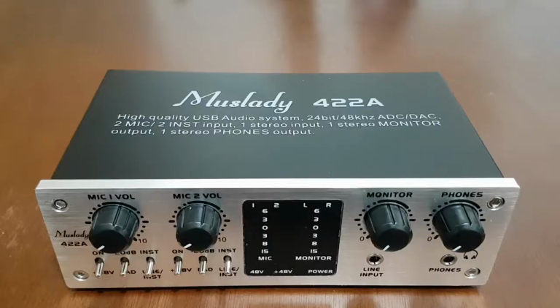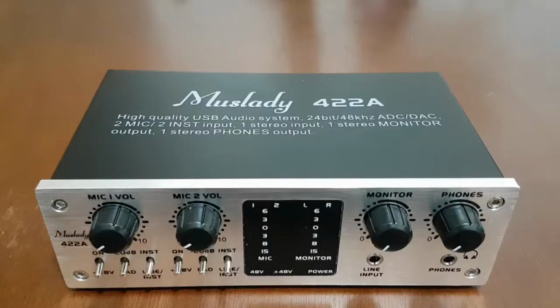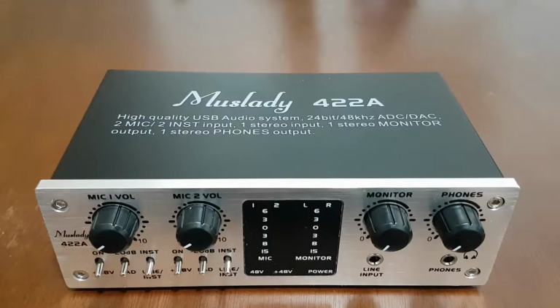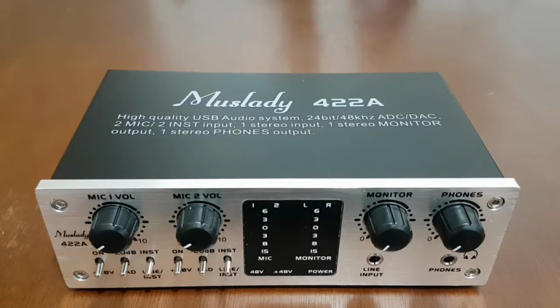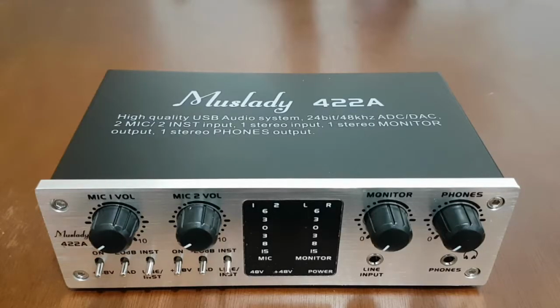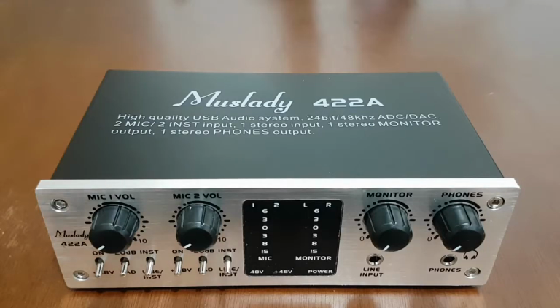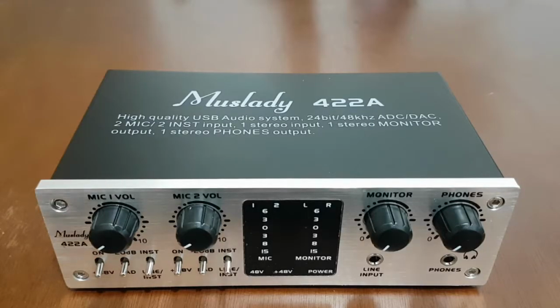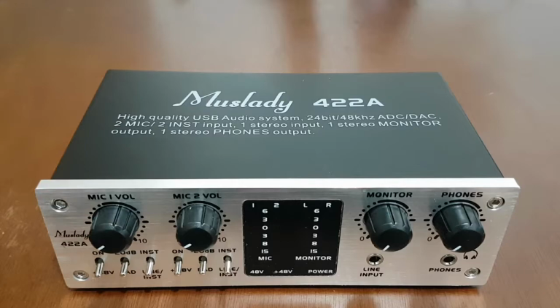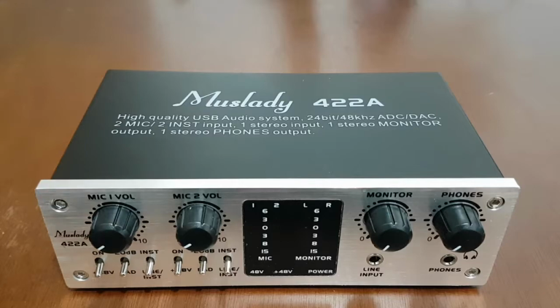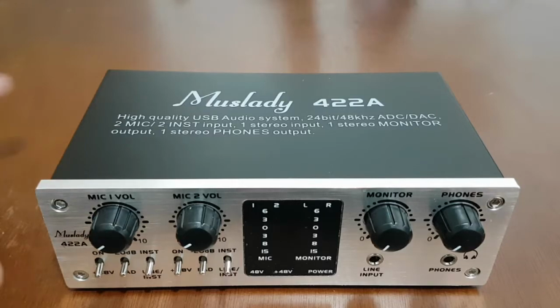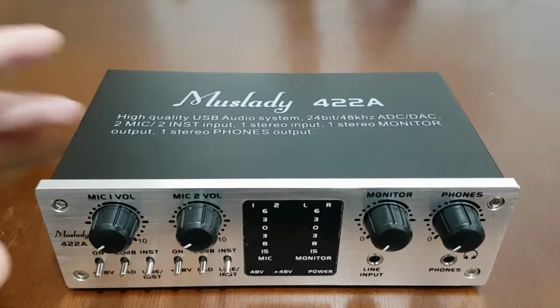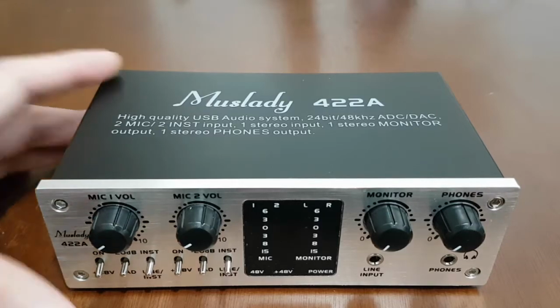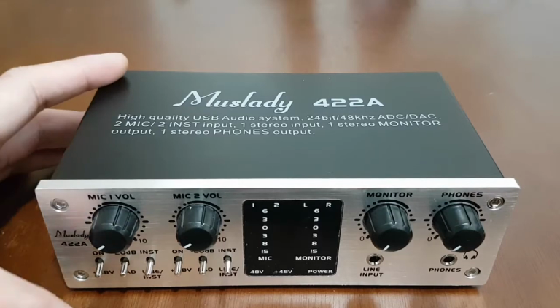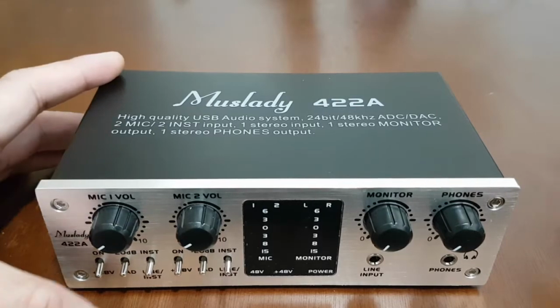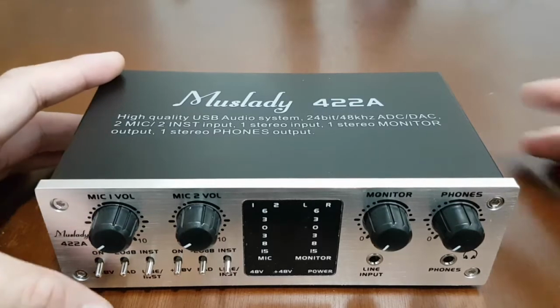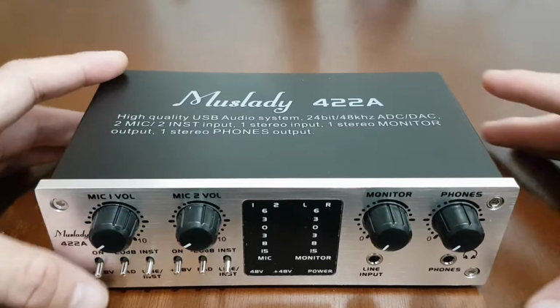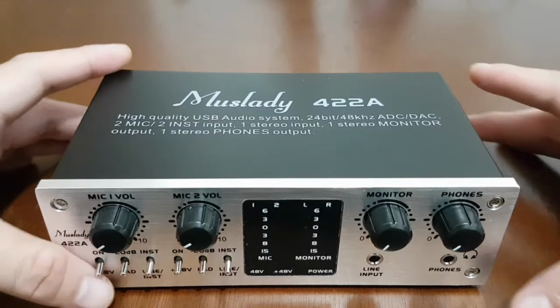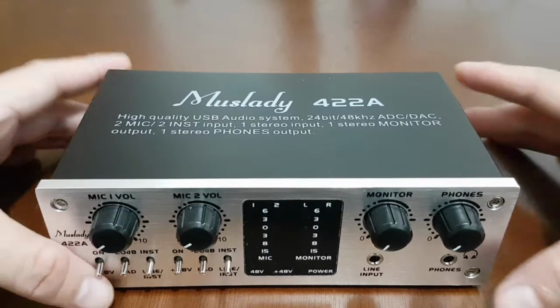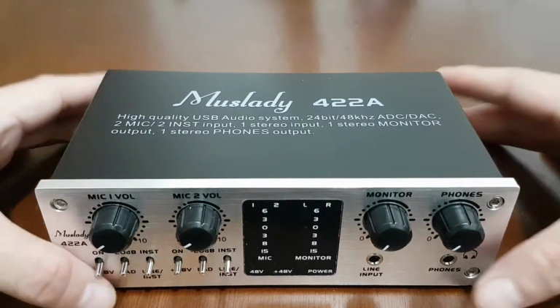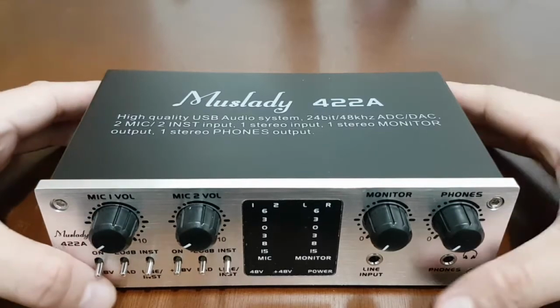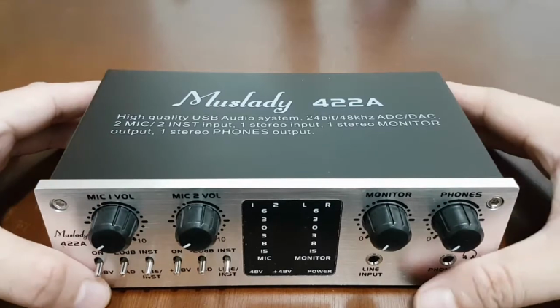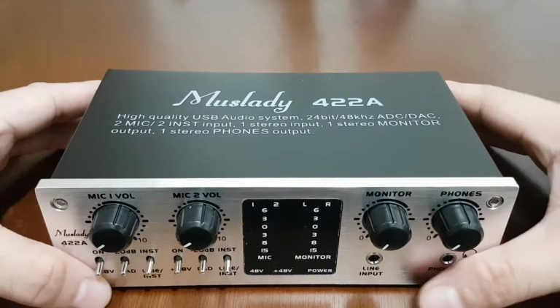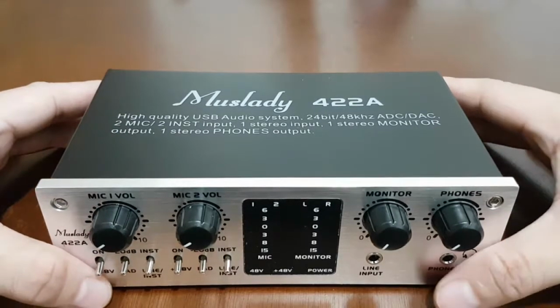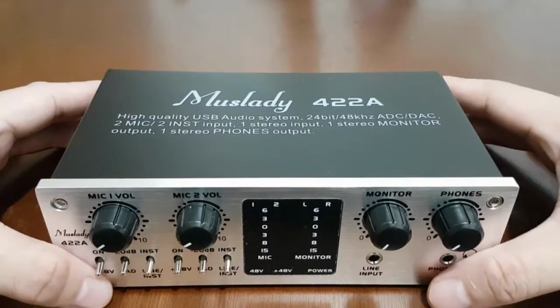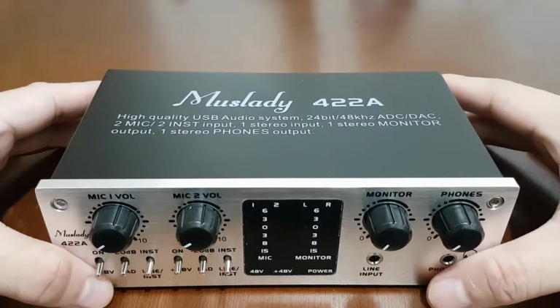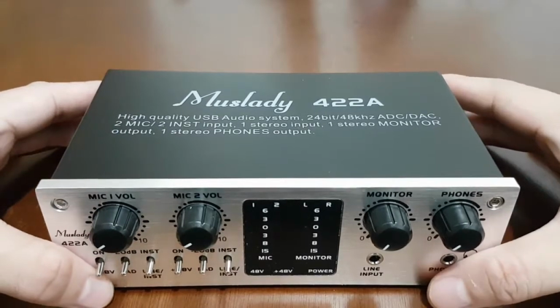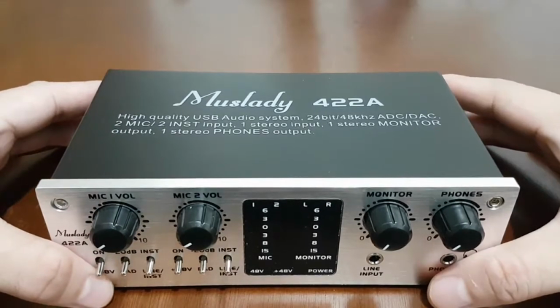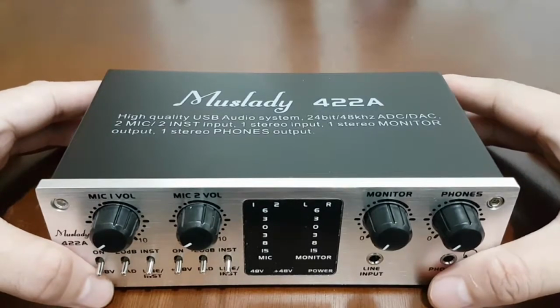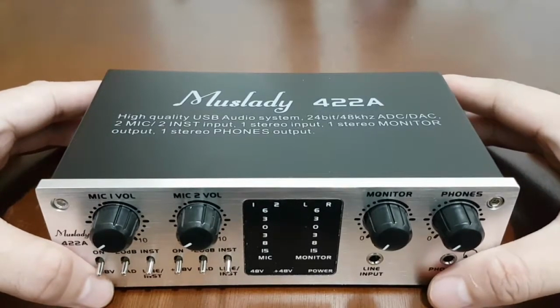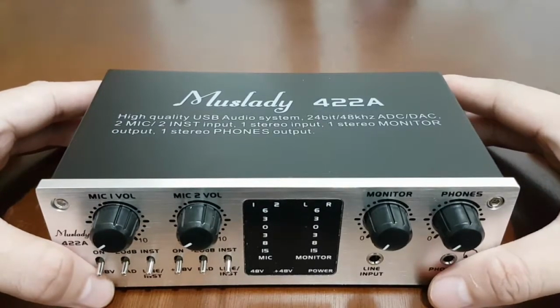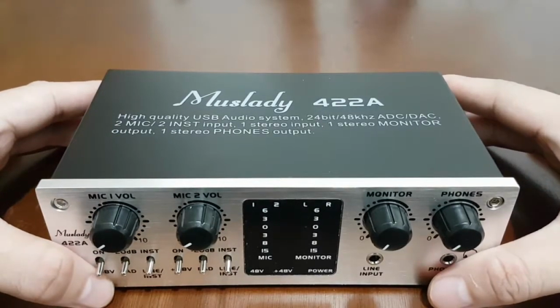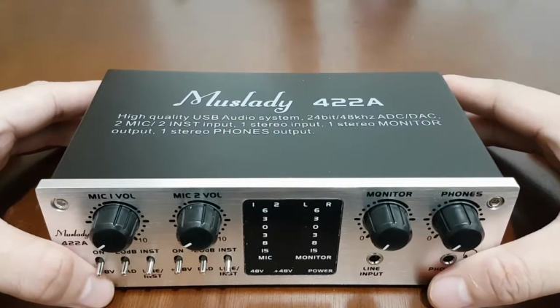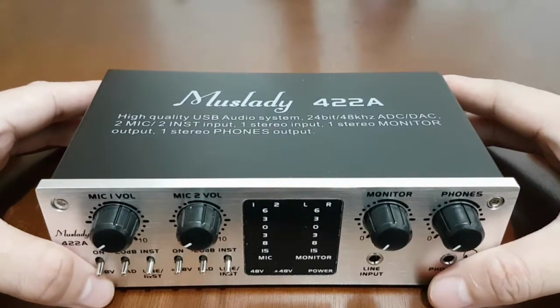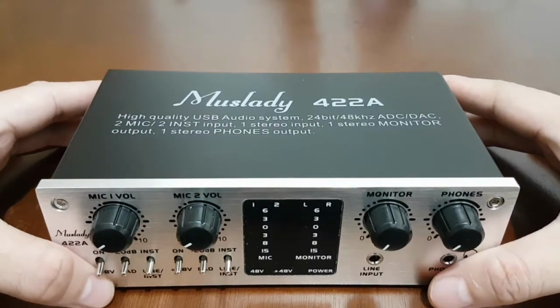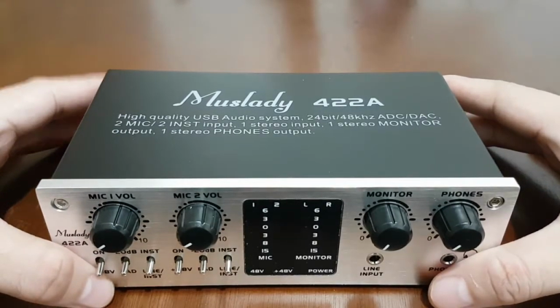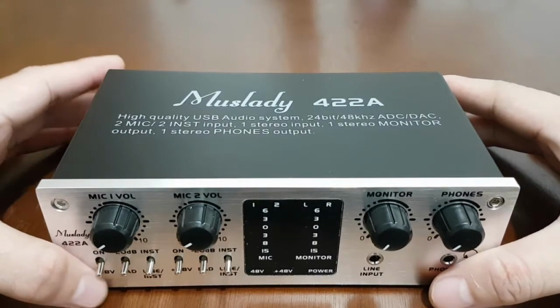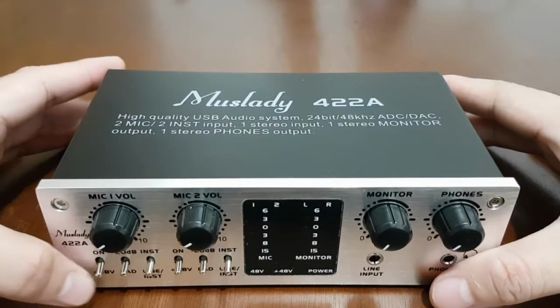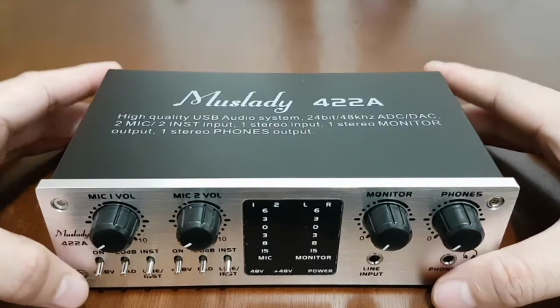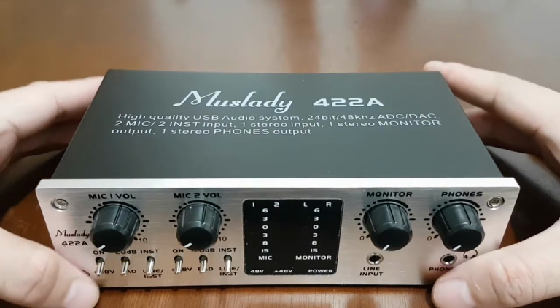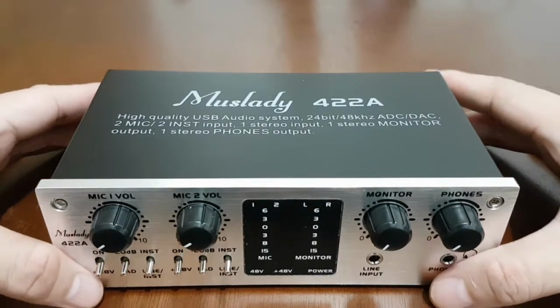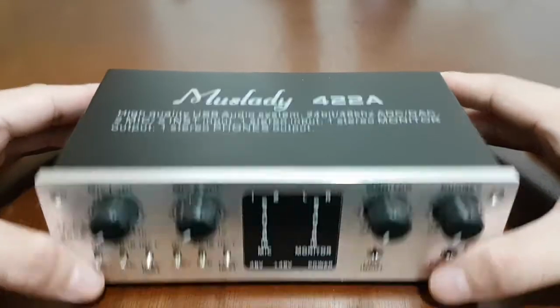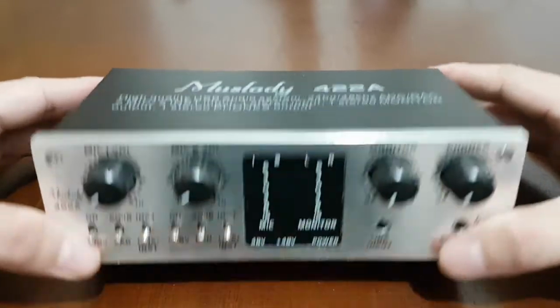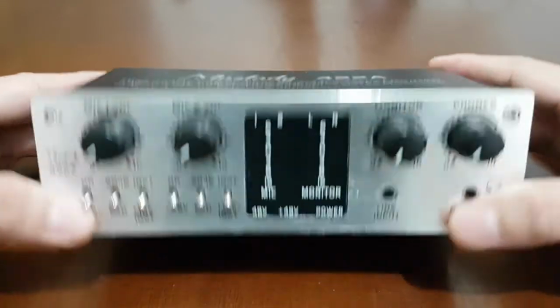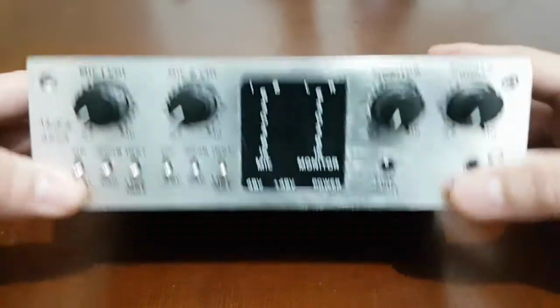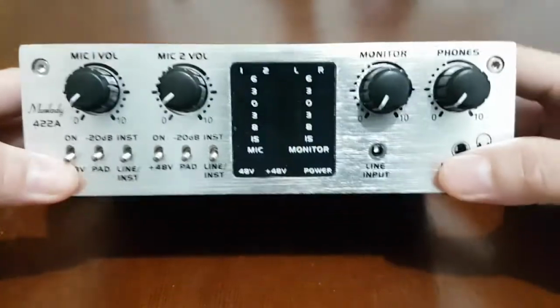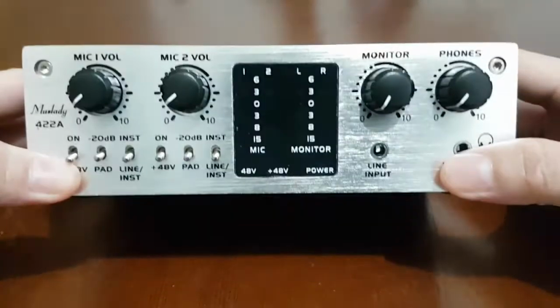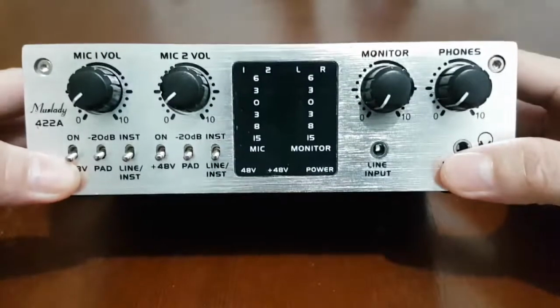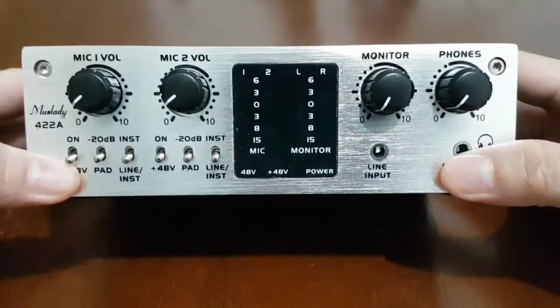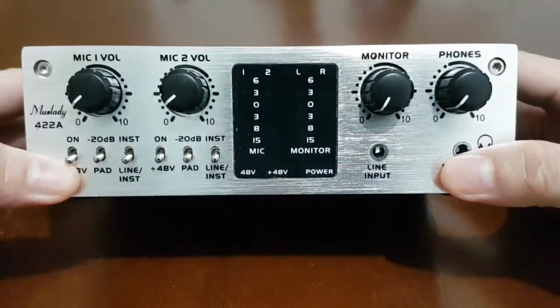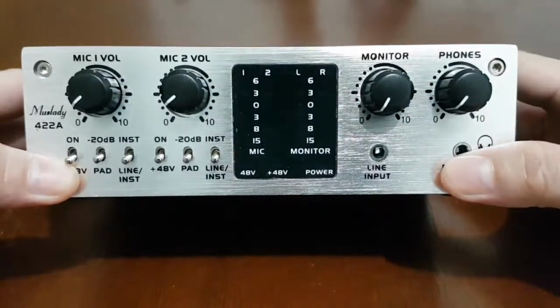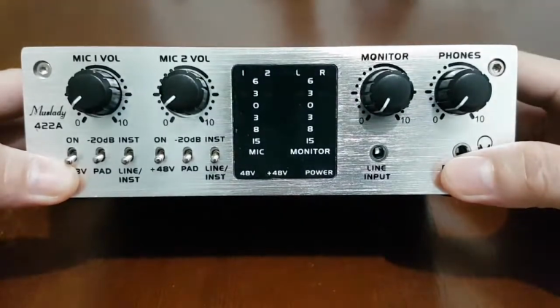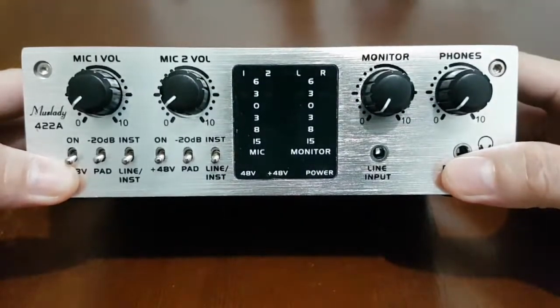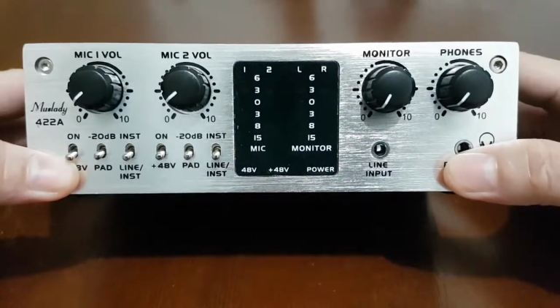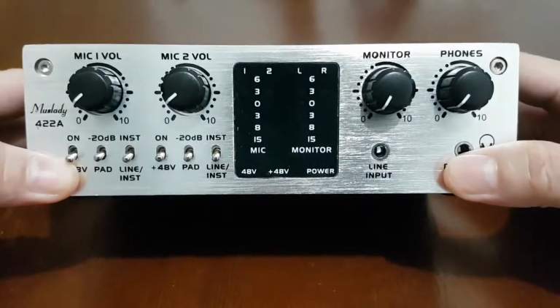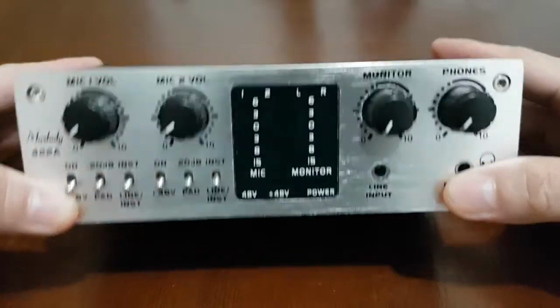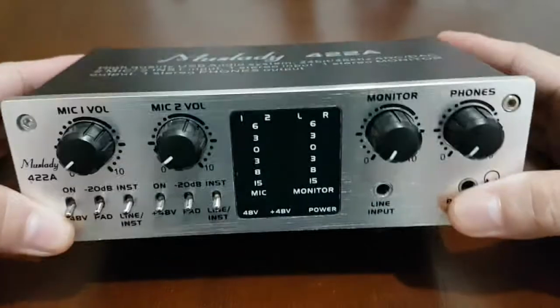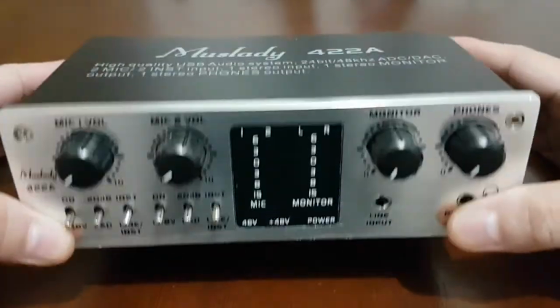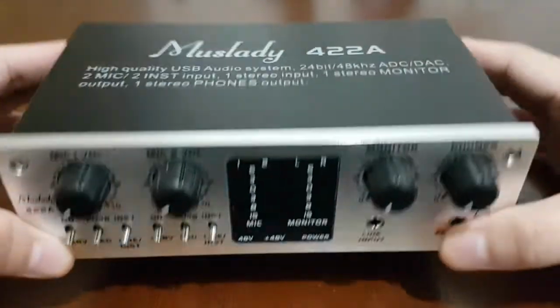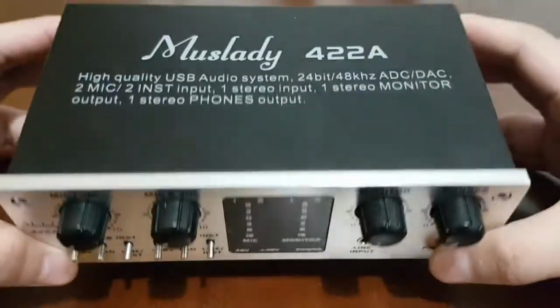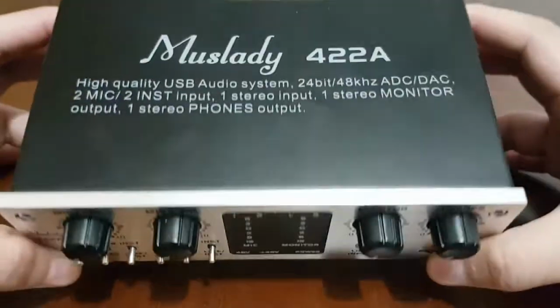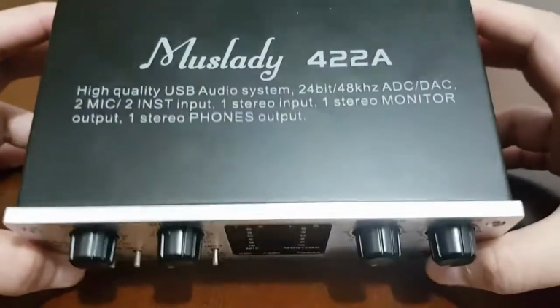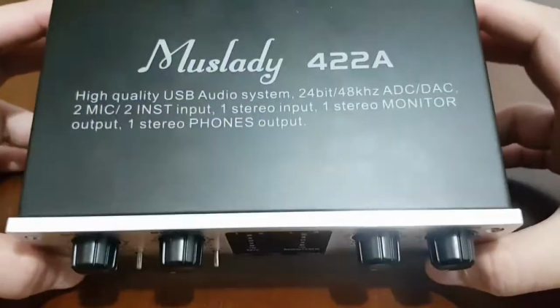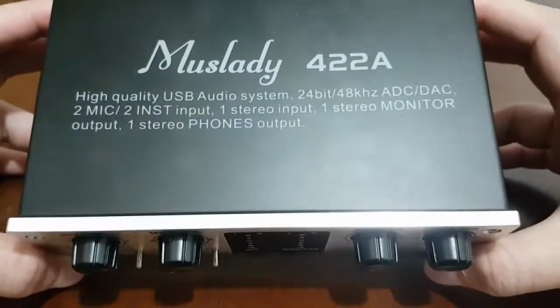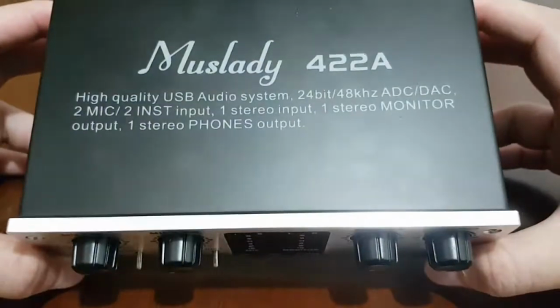Hi guys, welcome back to our channel. Today we'll be doing a full review of the Mustlady 422A.